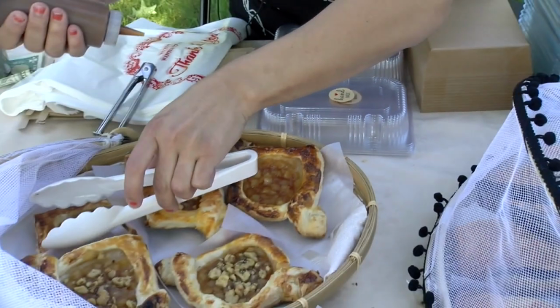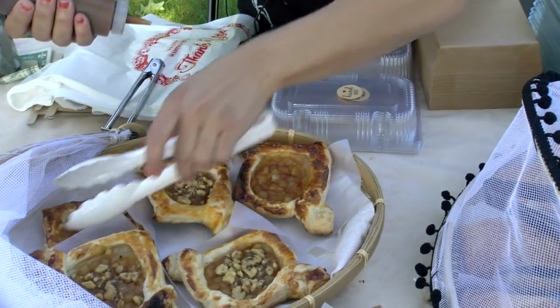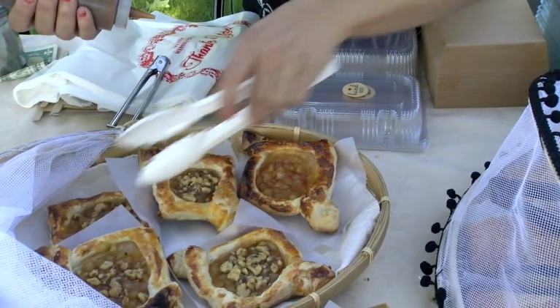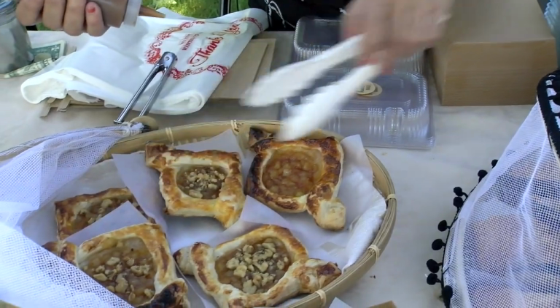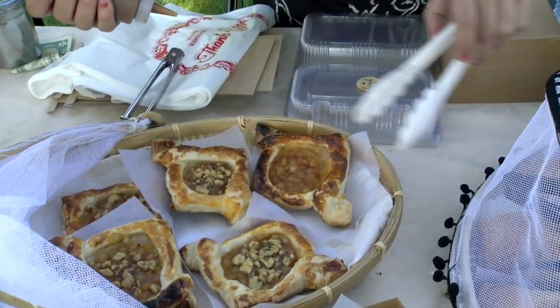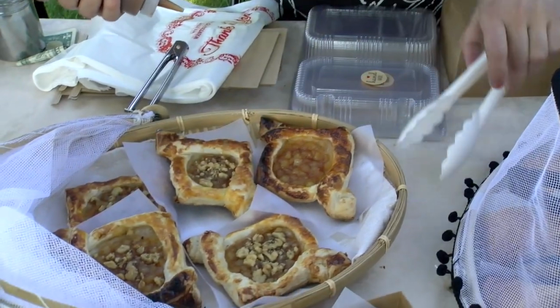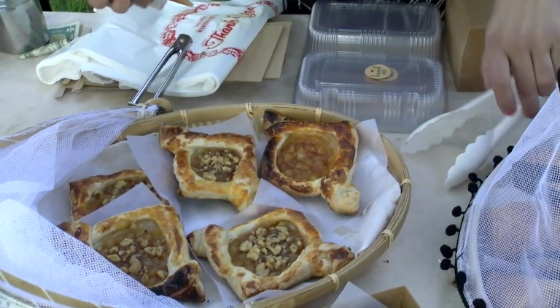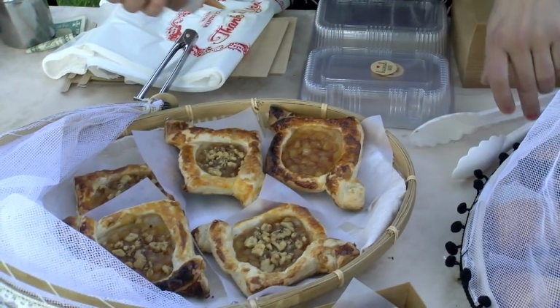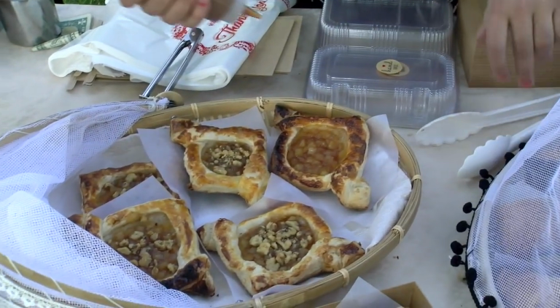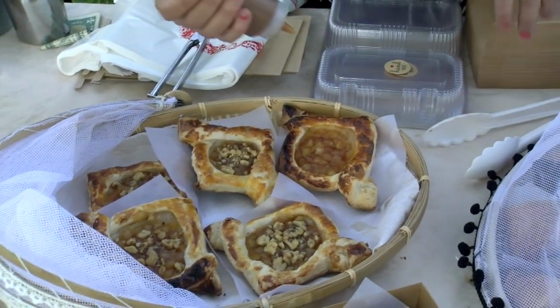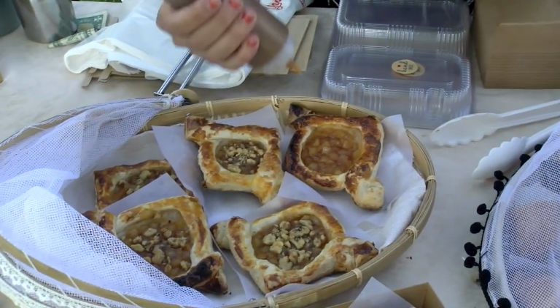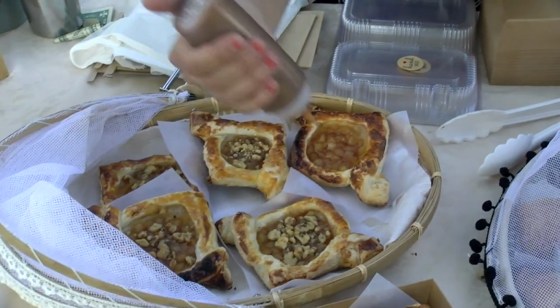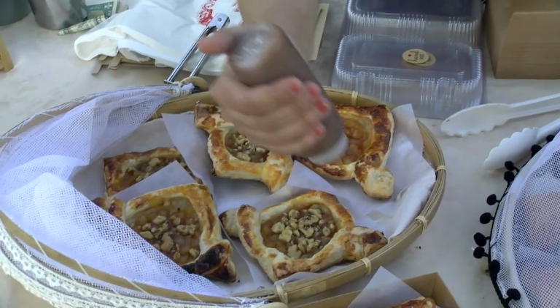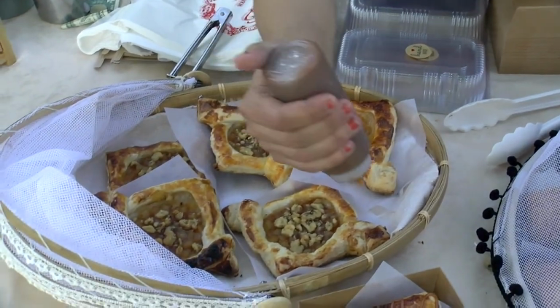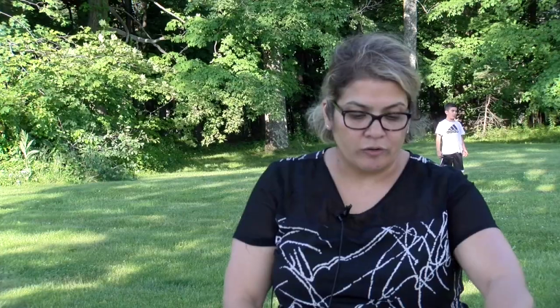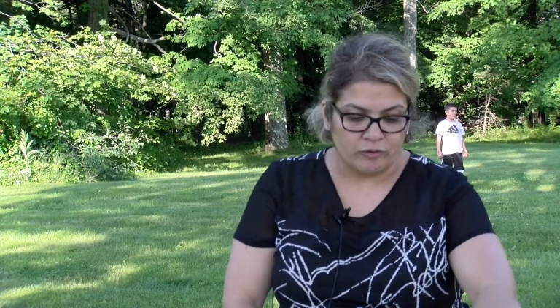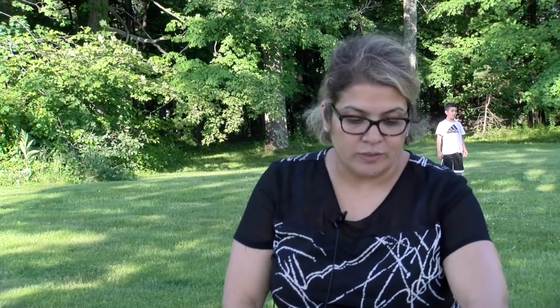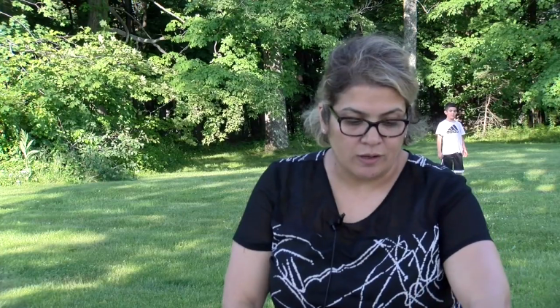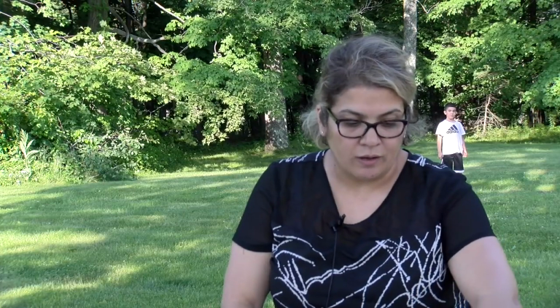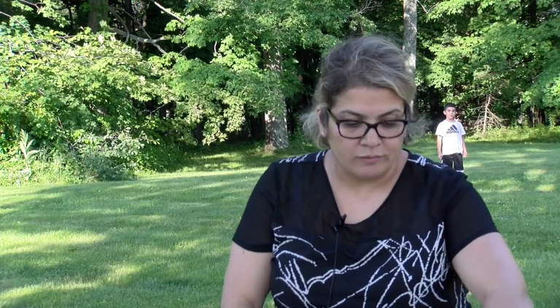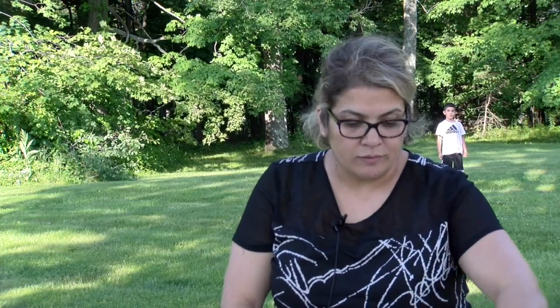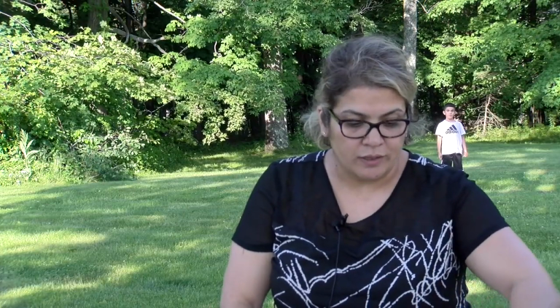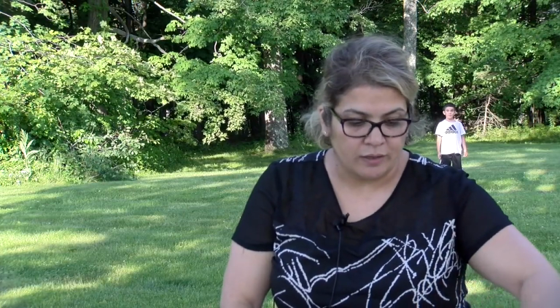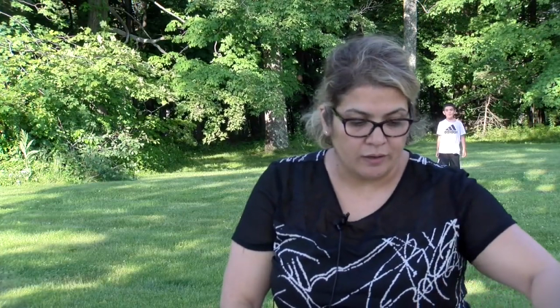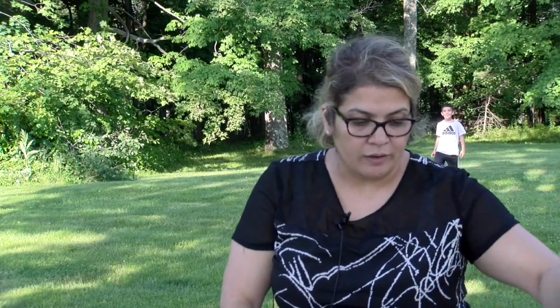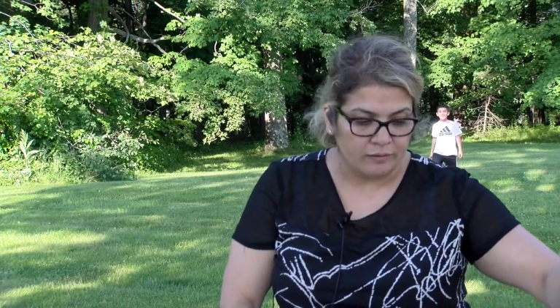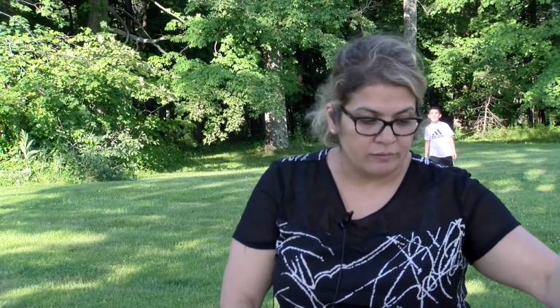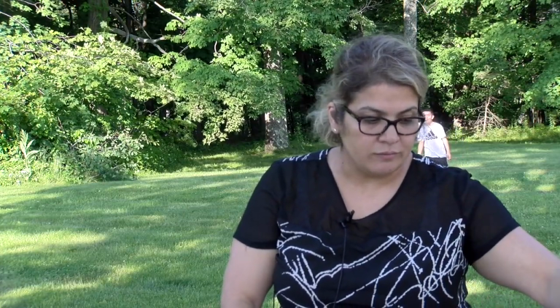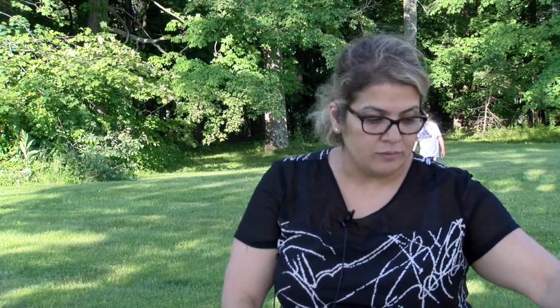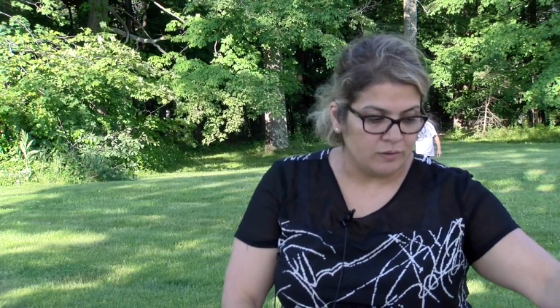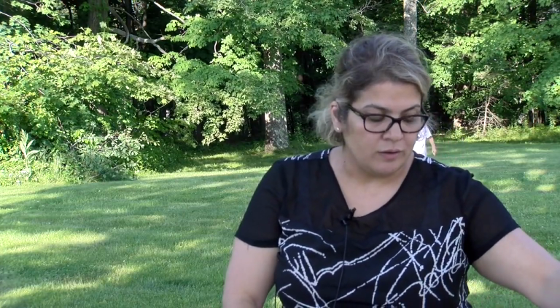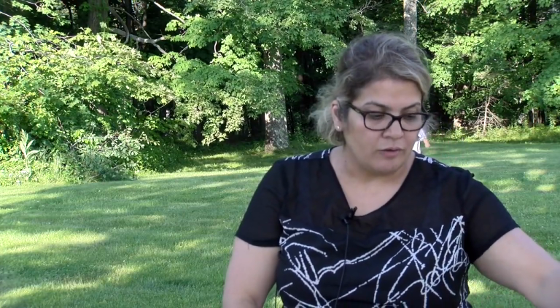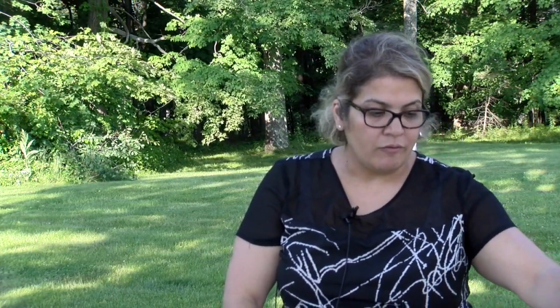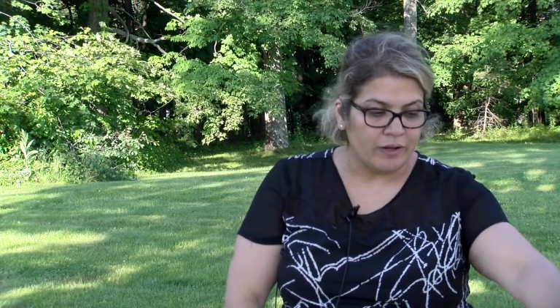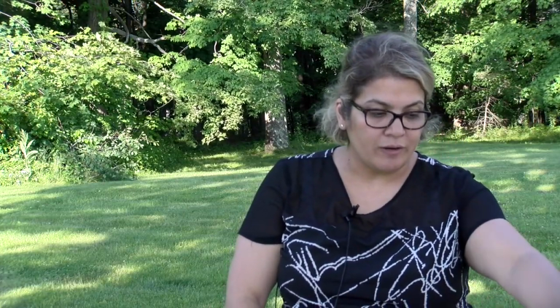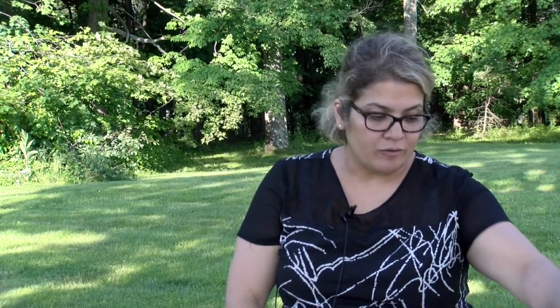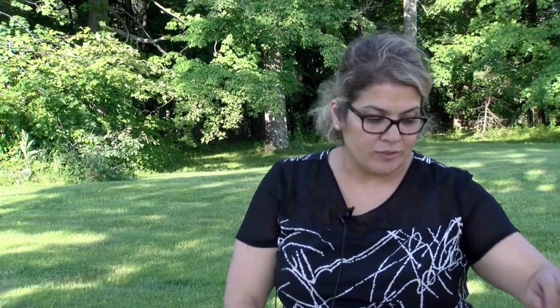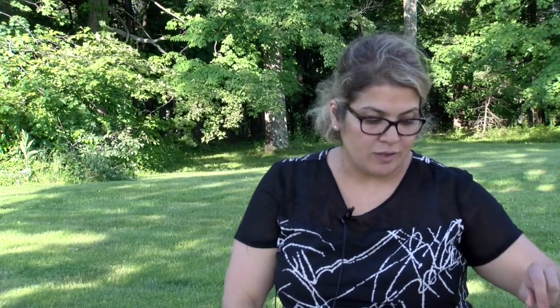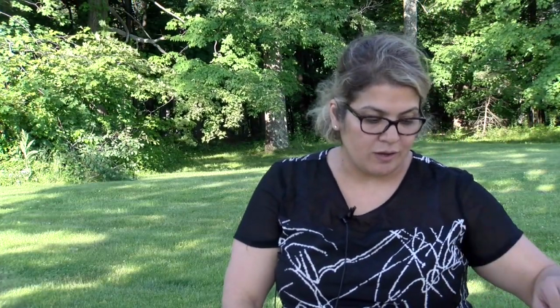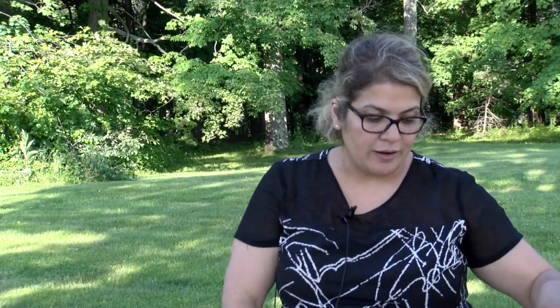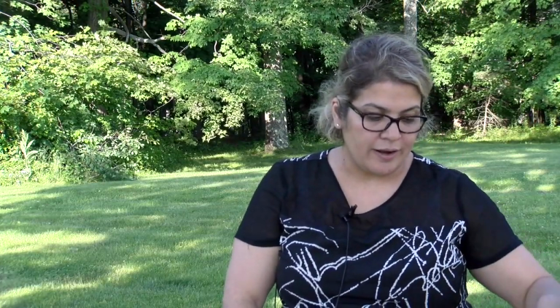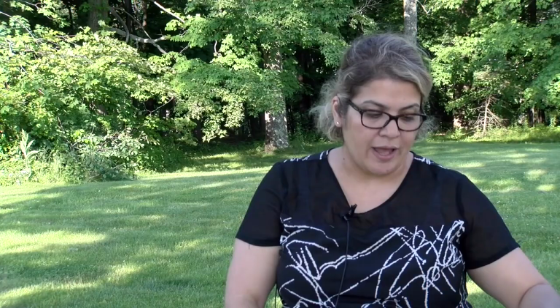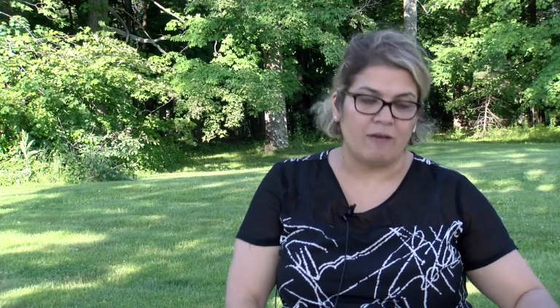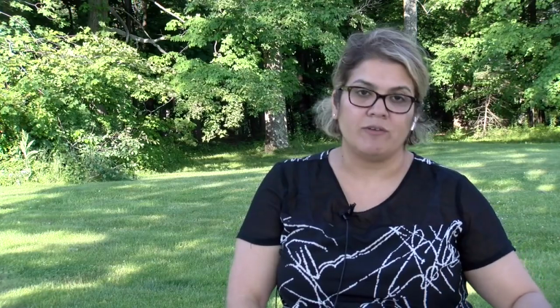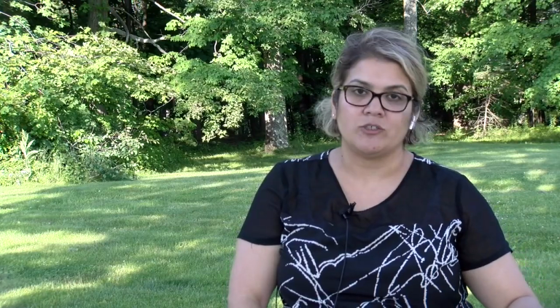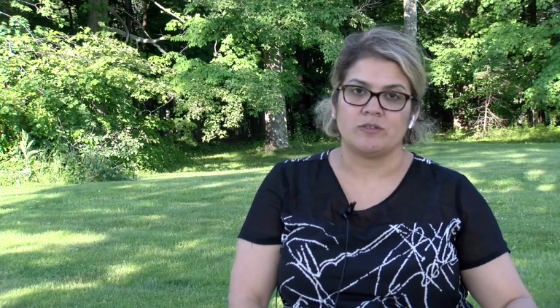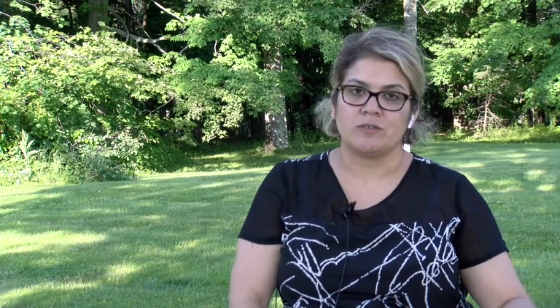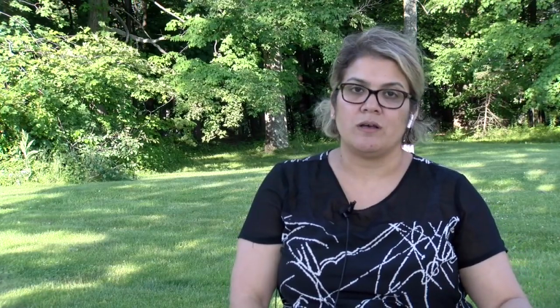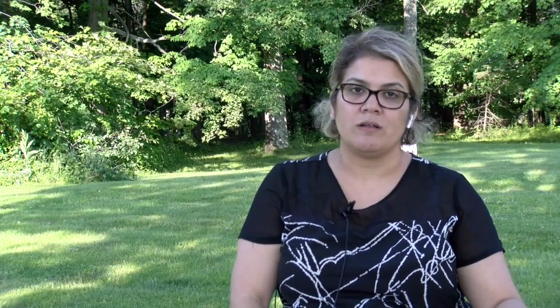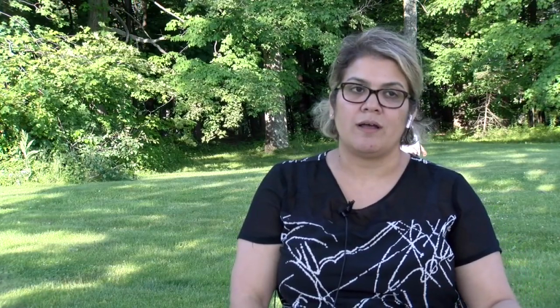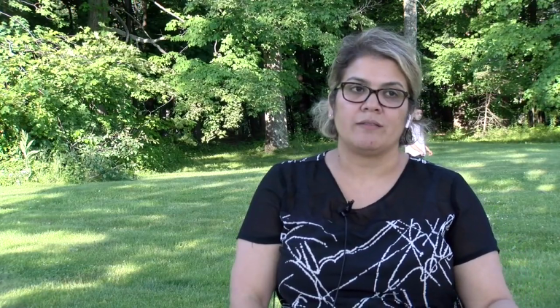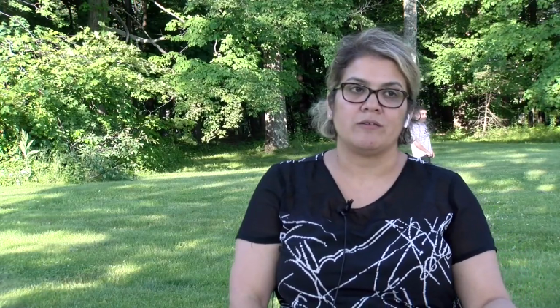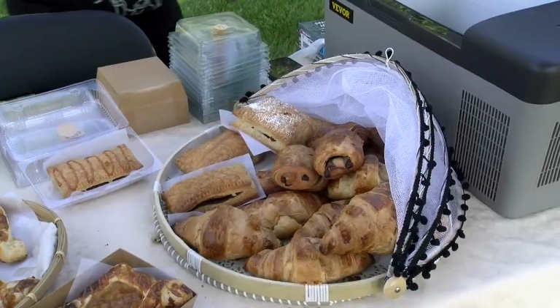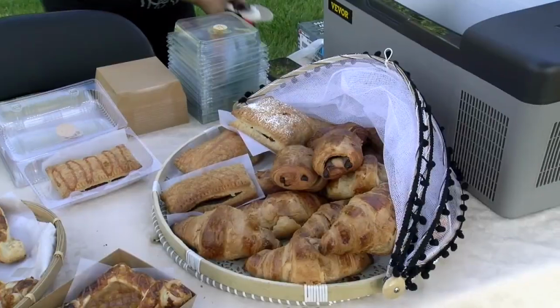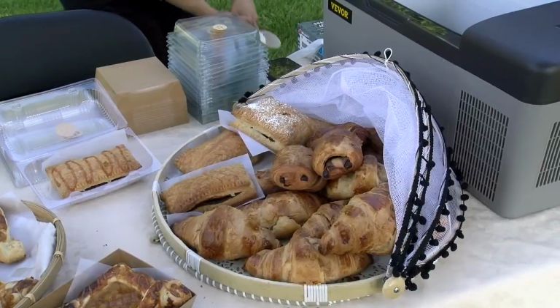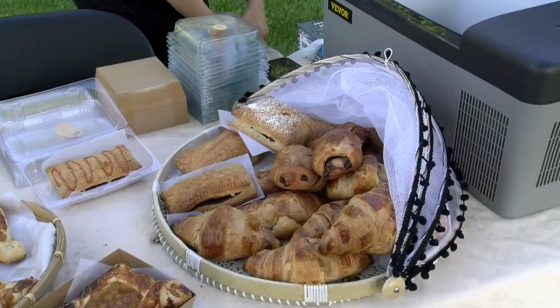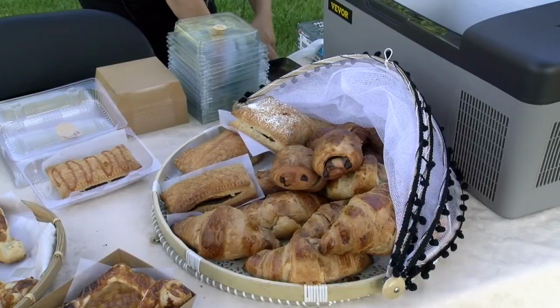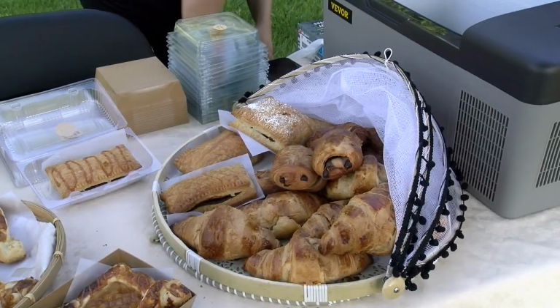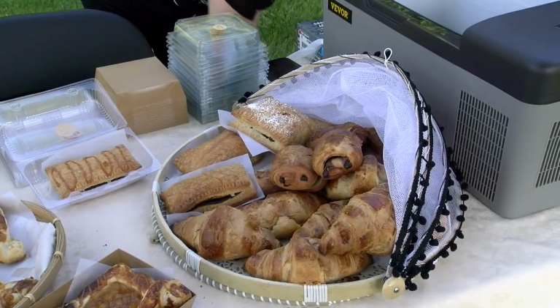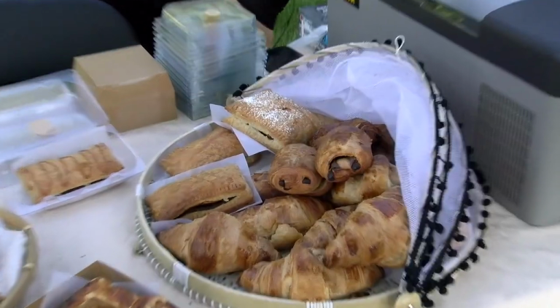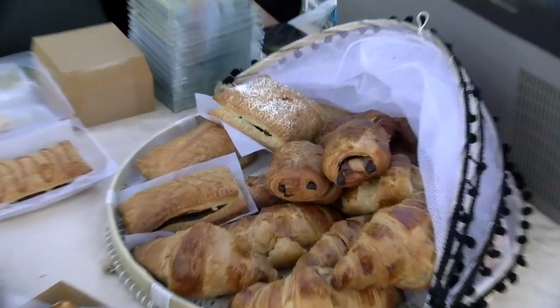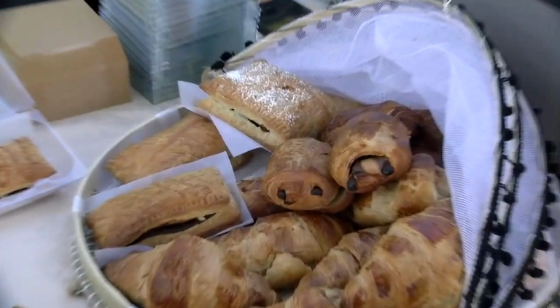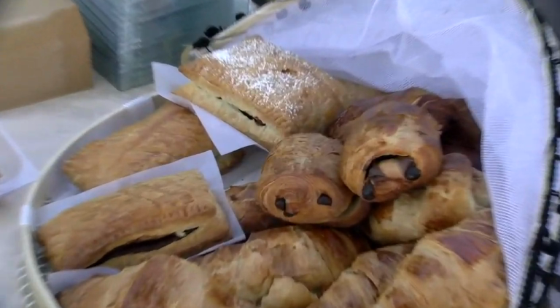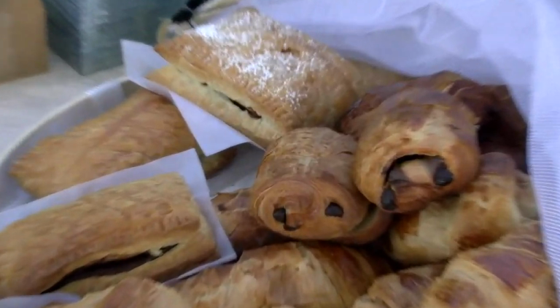I have chocolate croissant in here, regular croissant, and I have le chausson — those have Nutella inside.